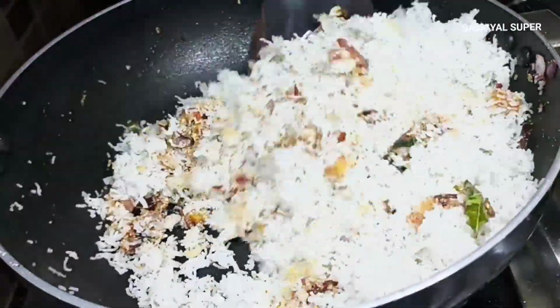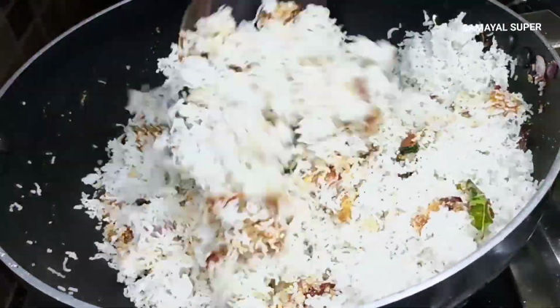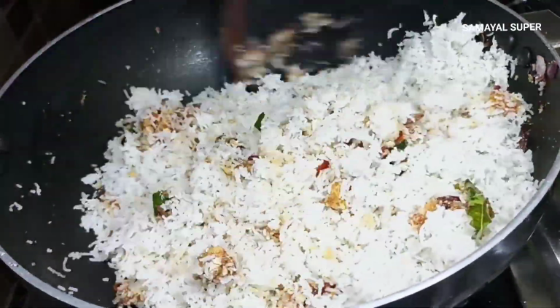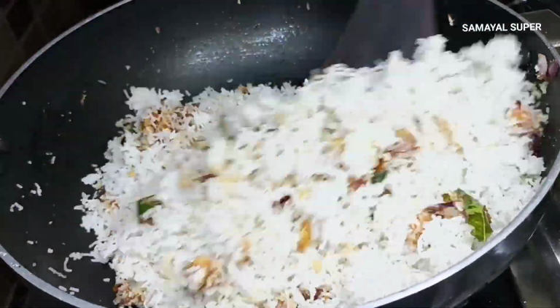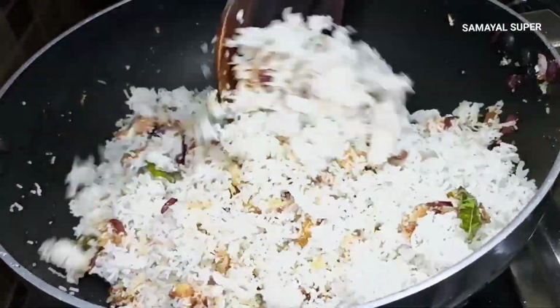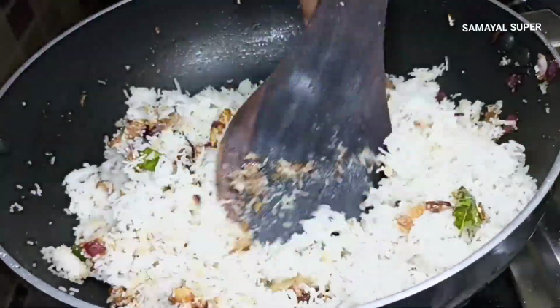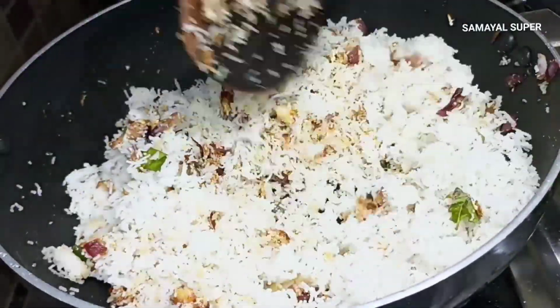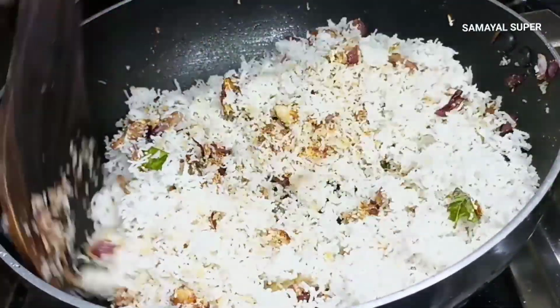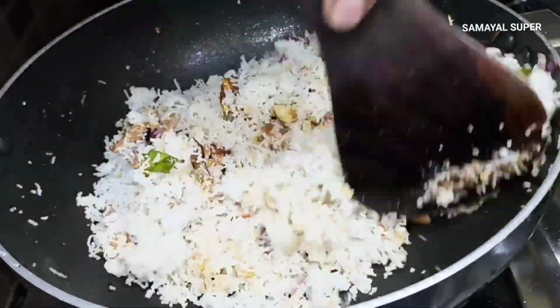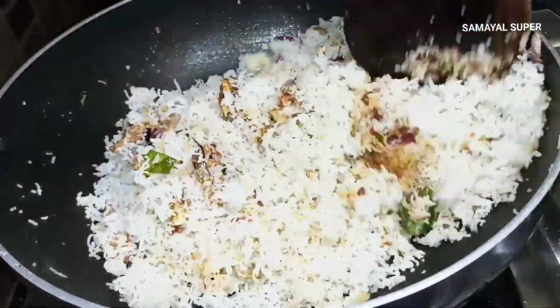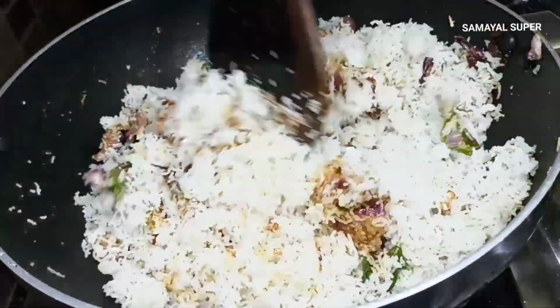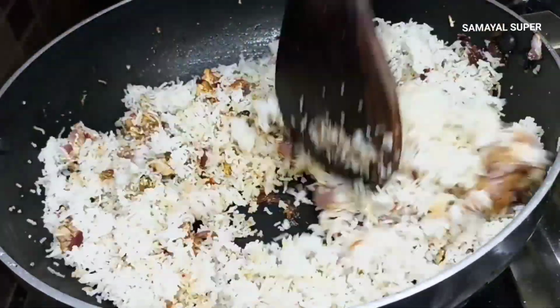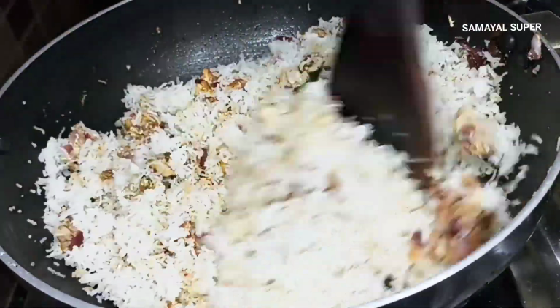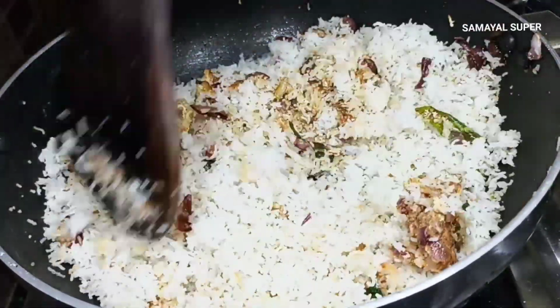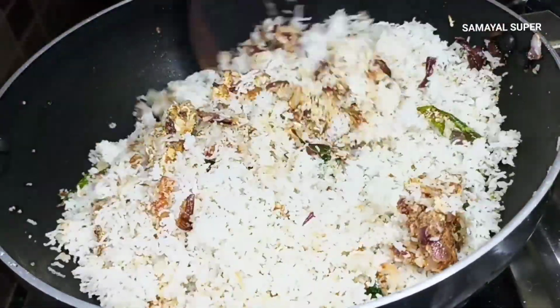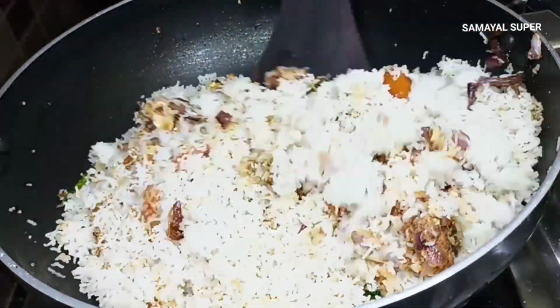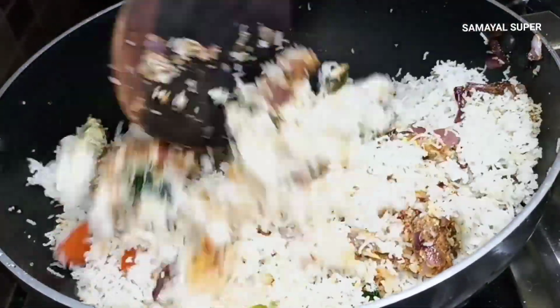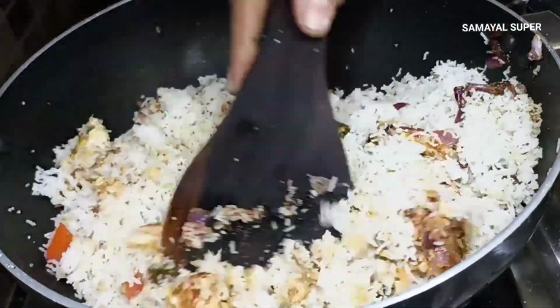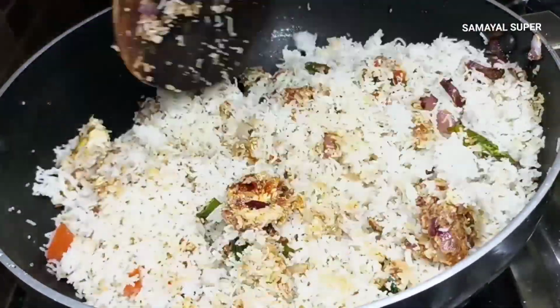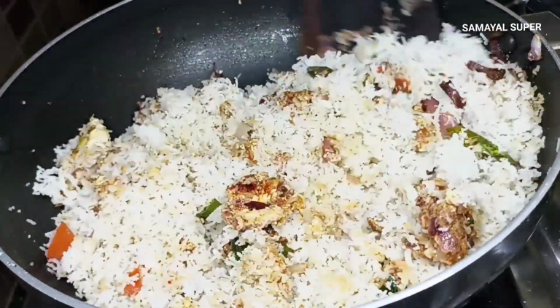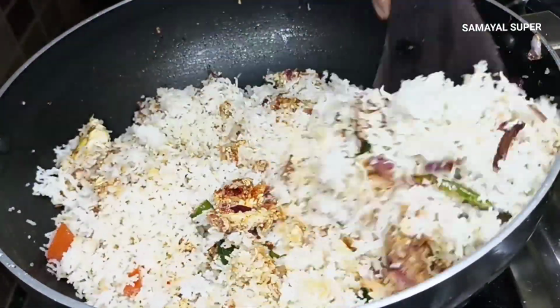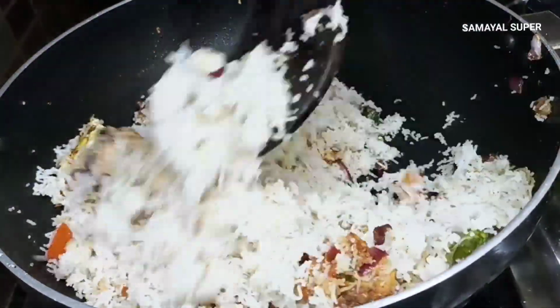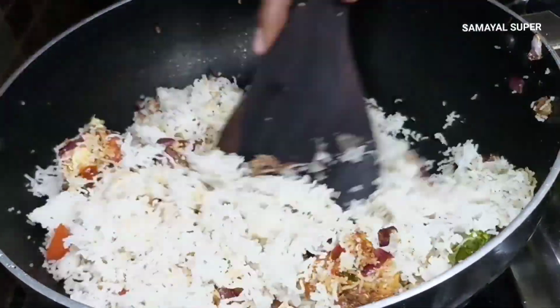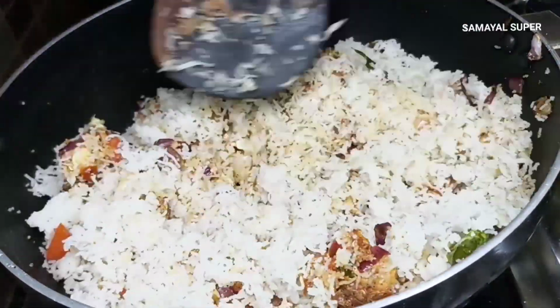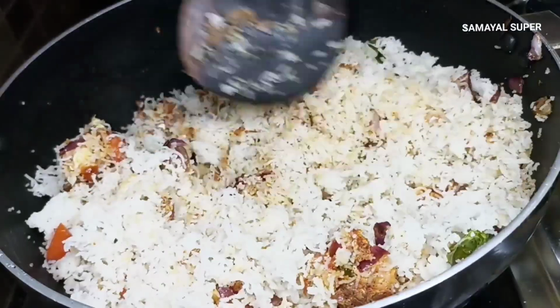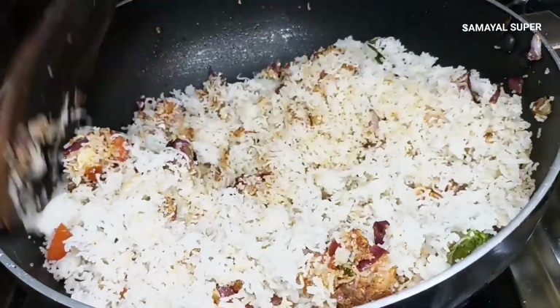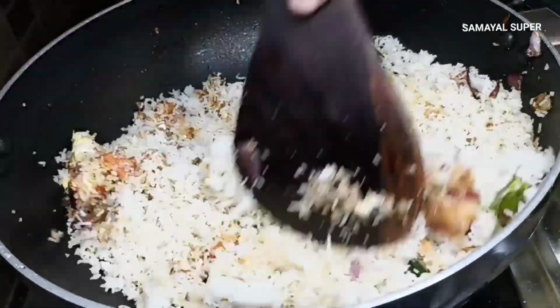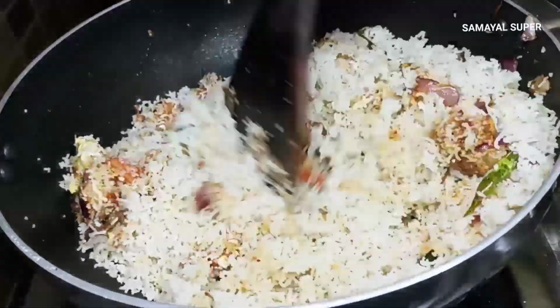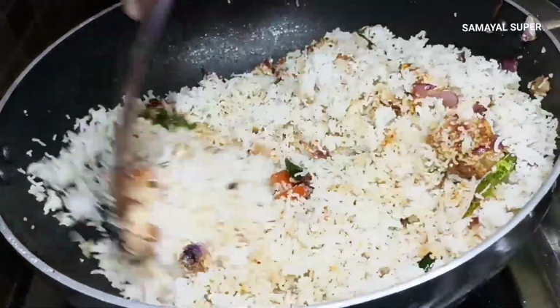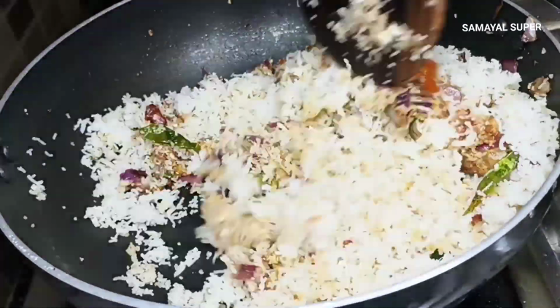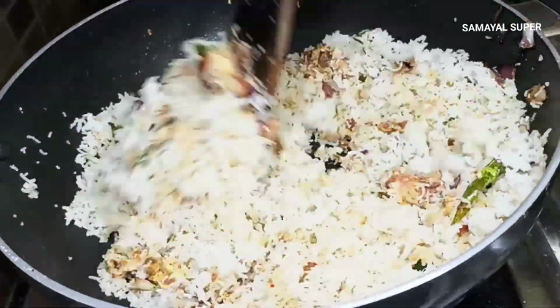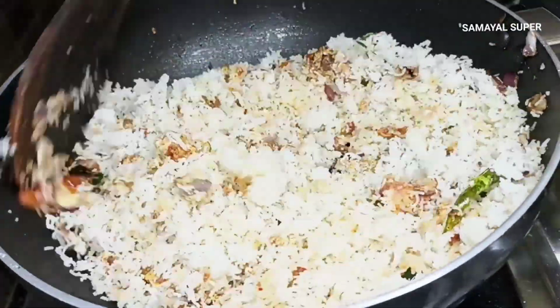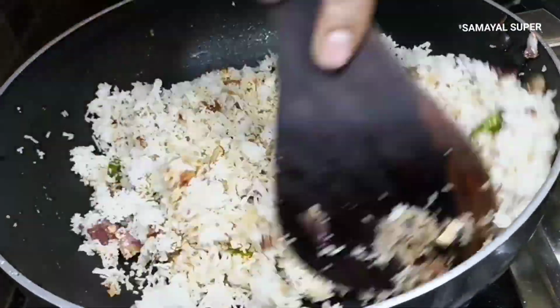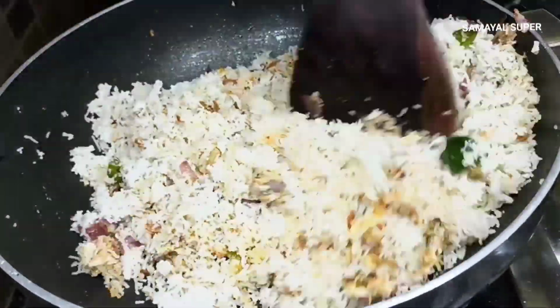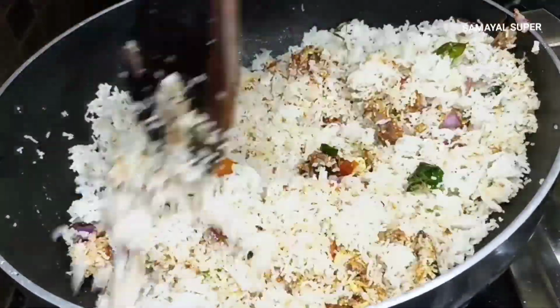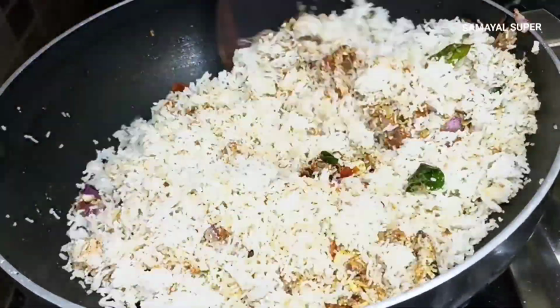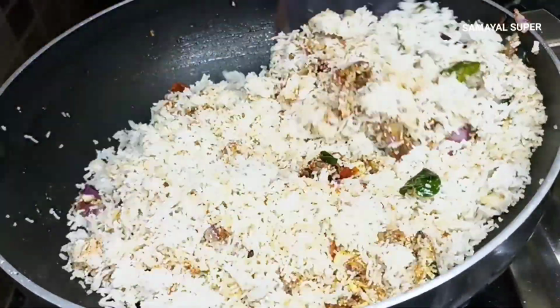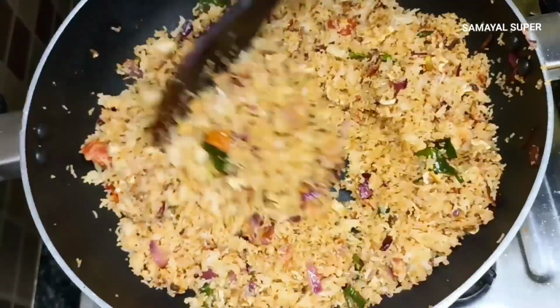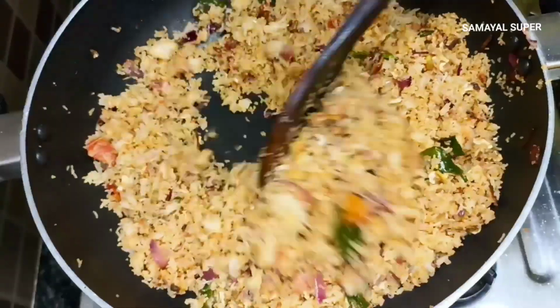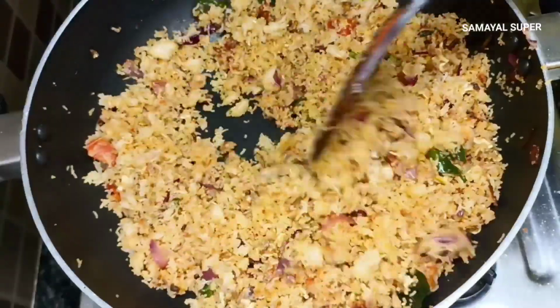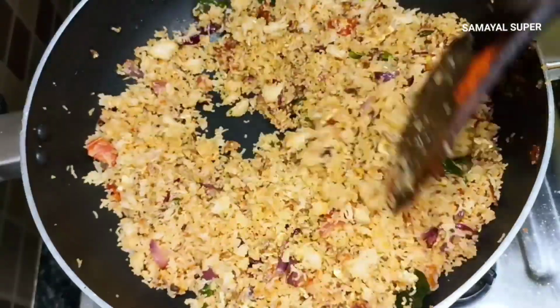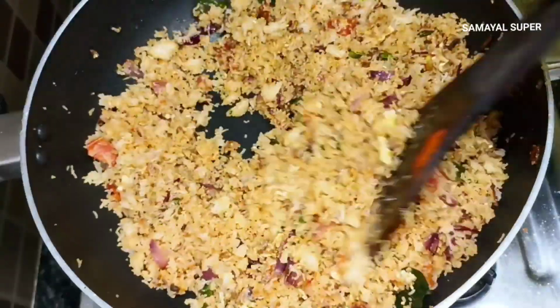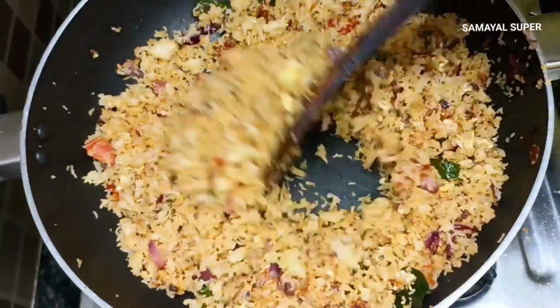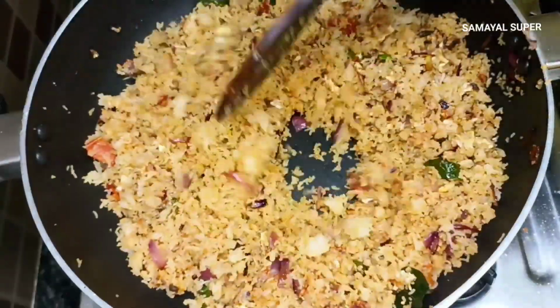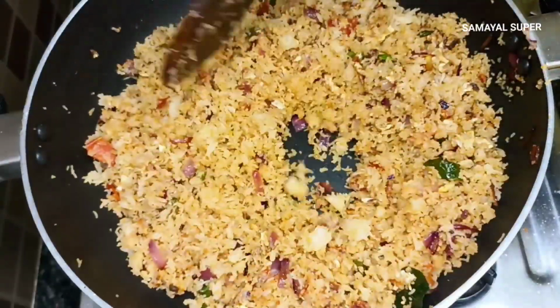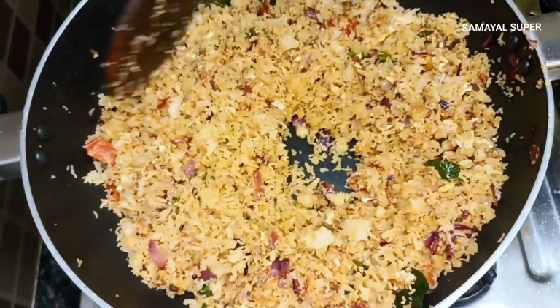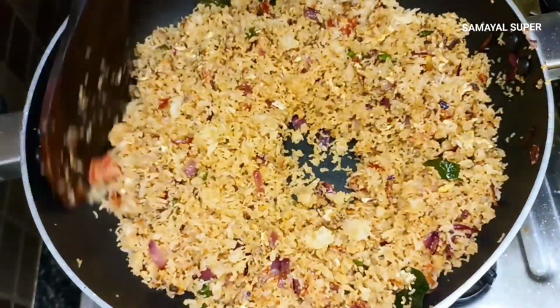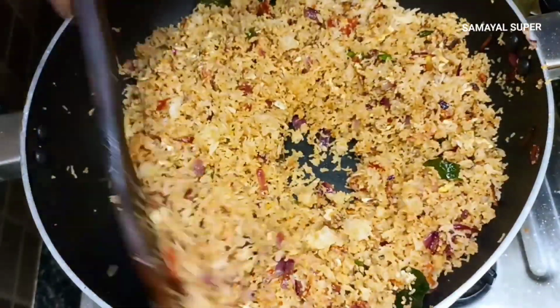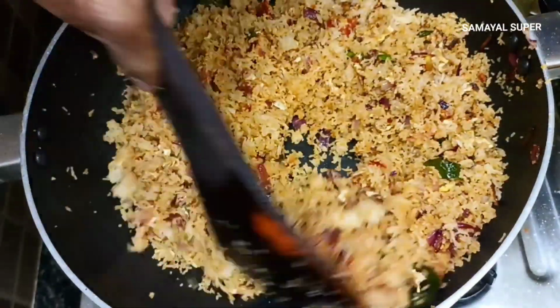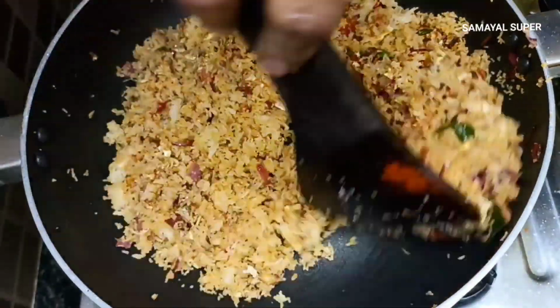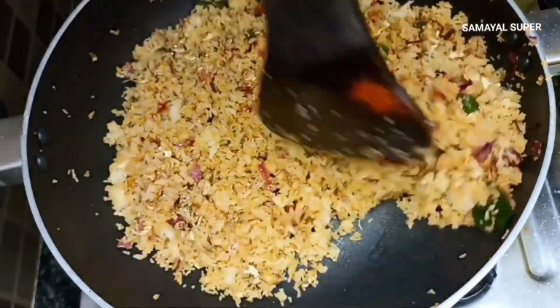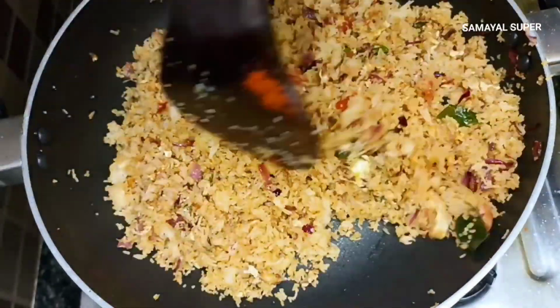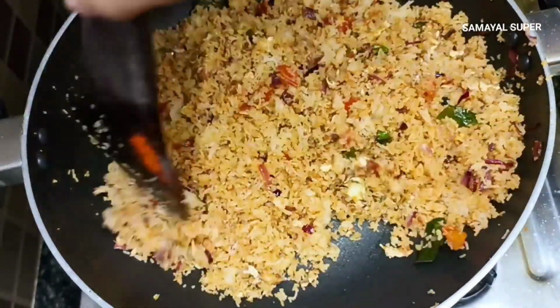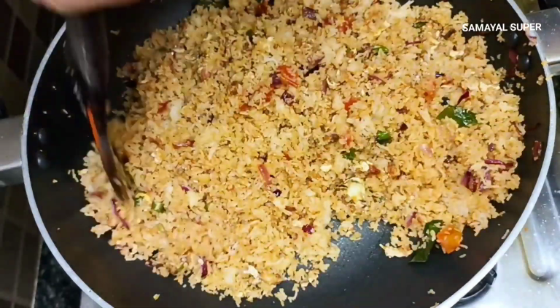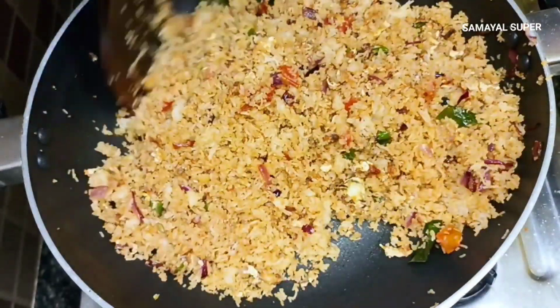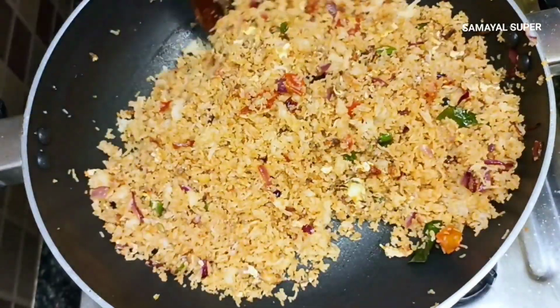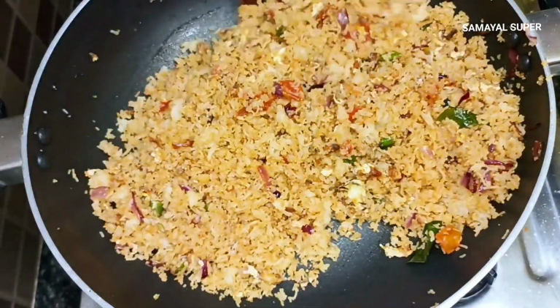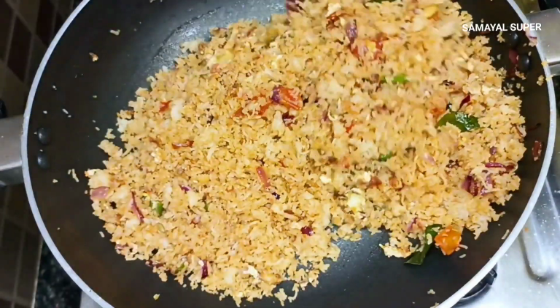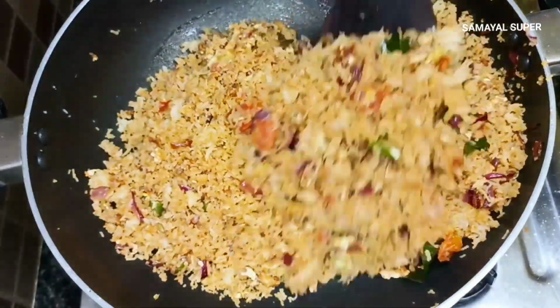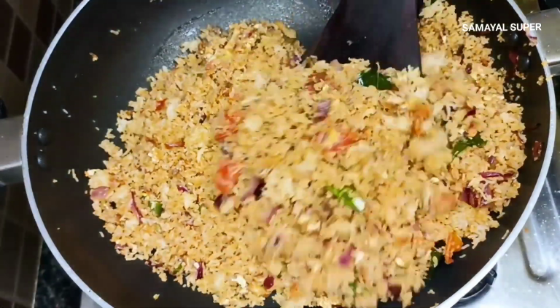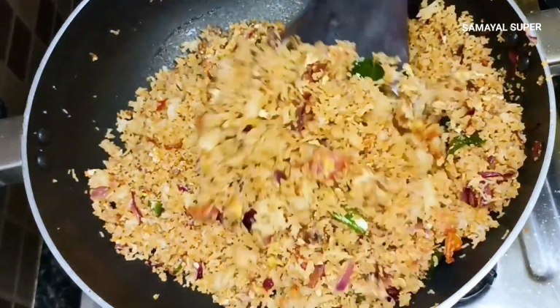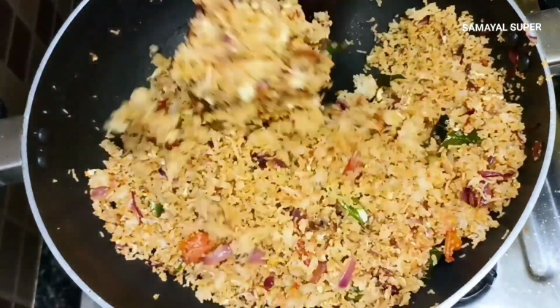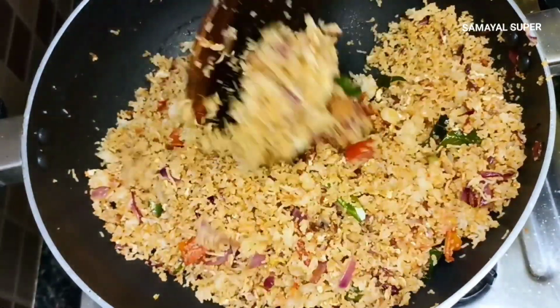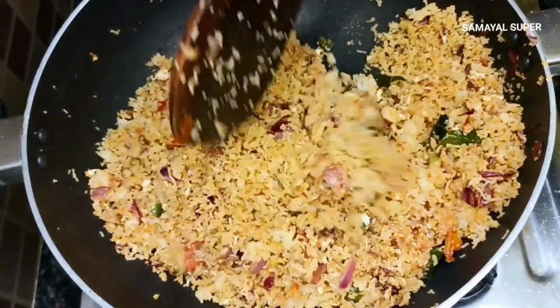If we have to add rice, we will try the recipe and add the rice. This is great. We will mix well.